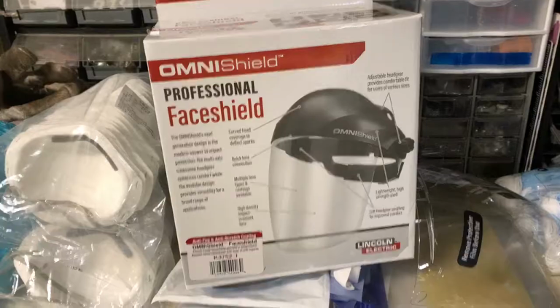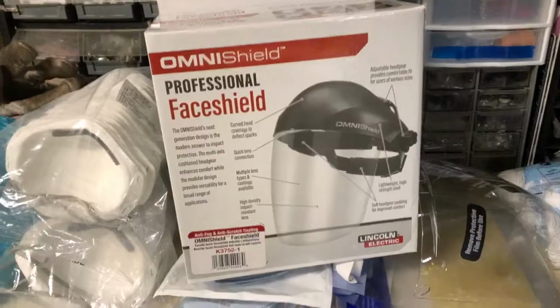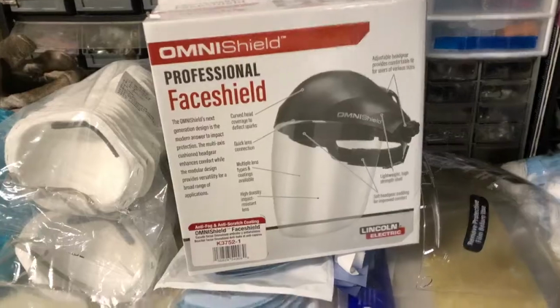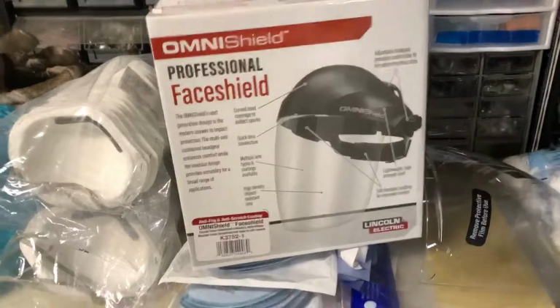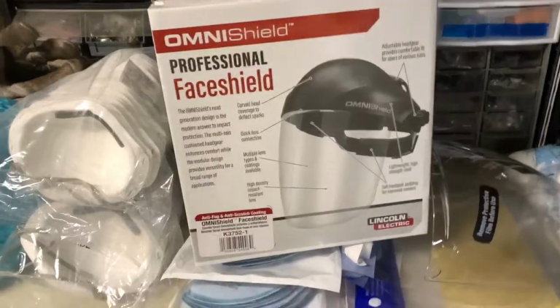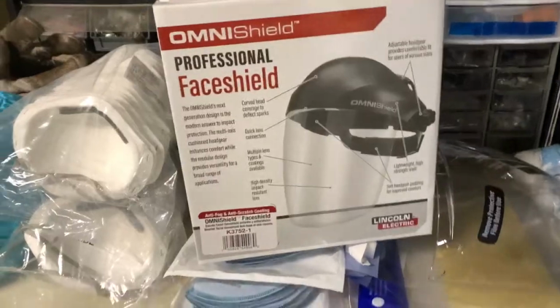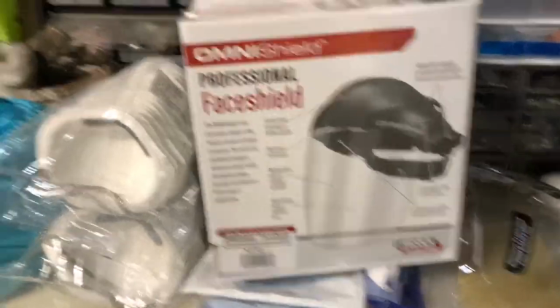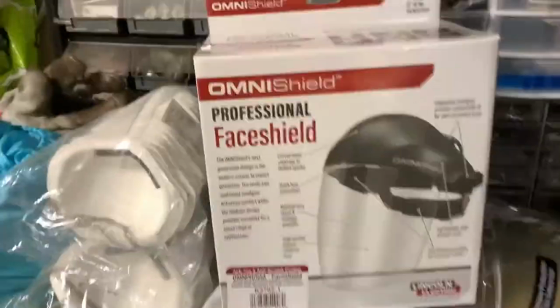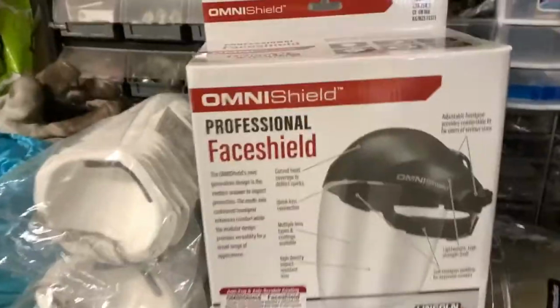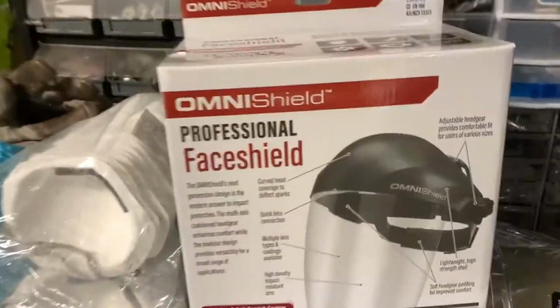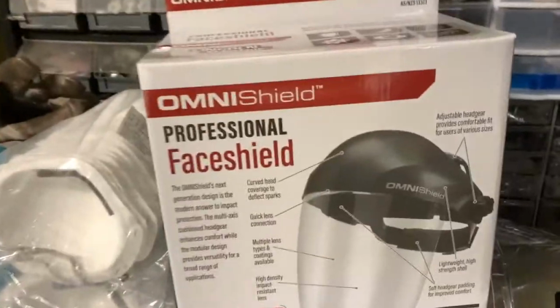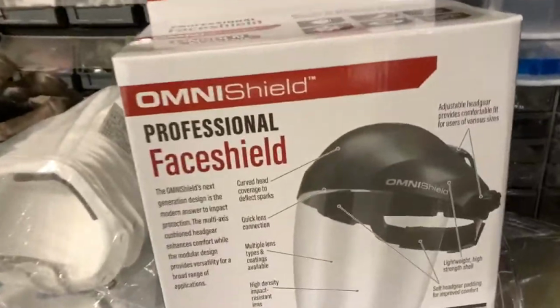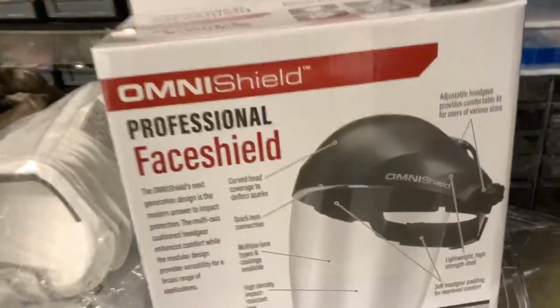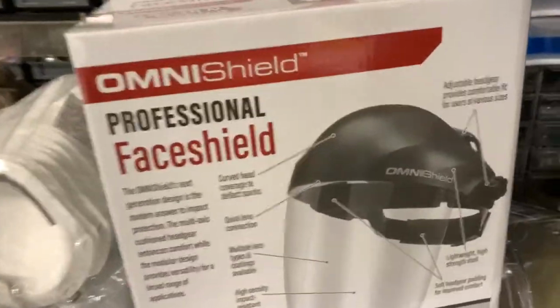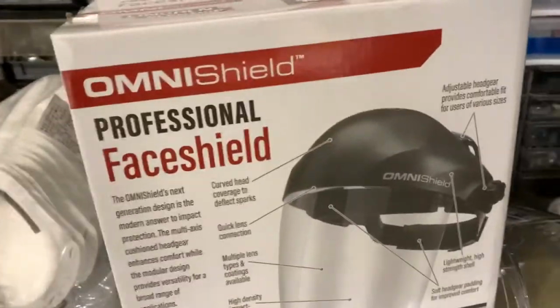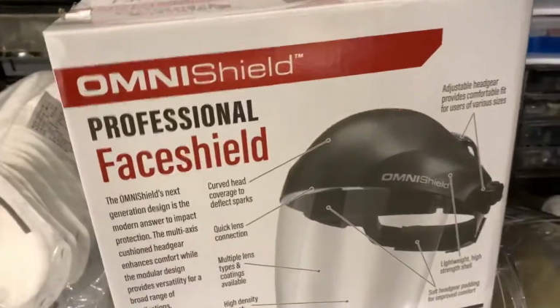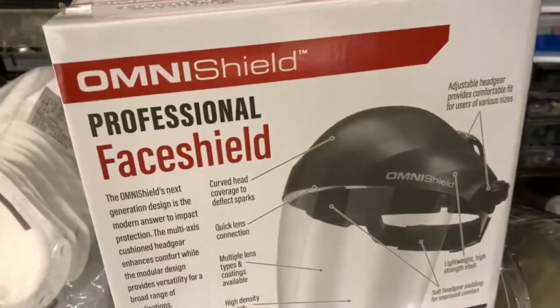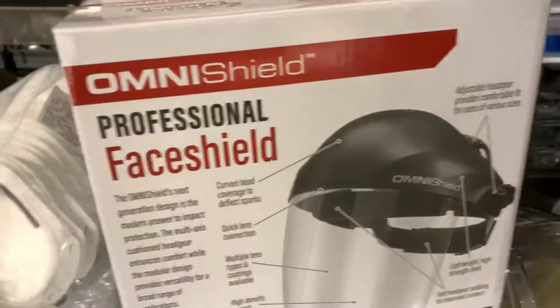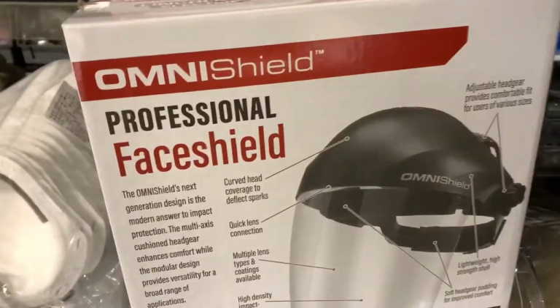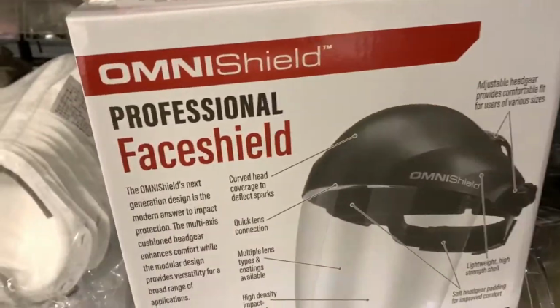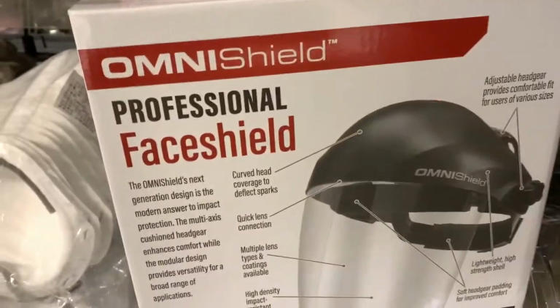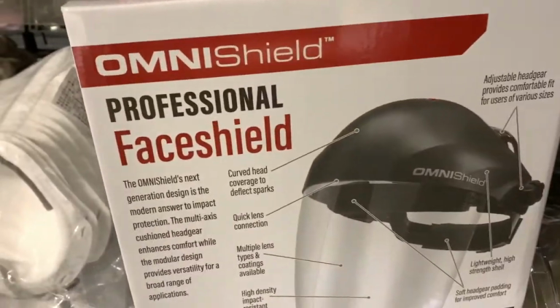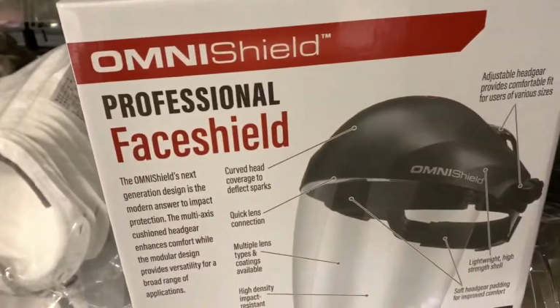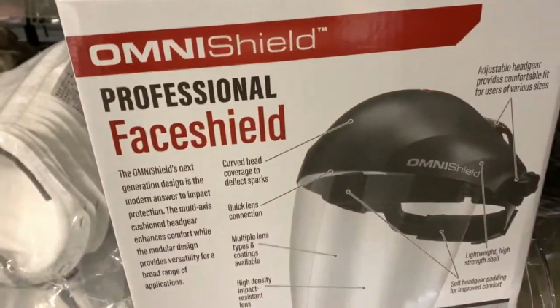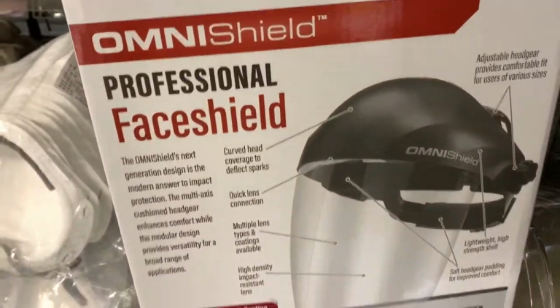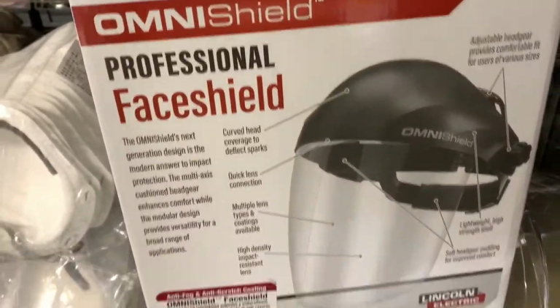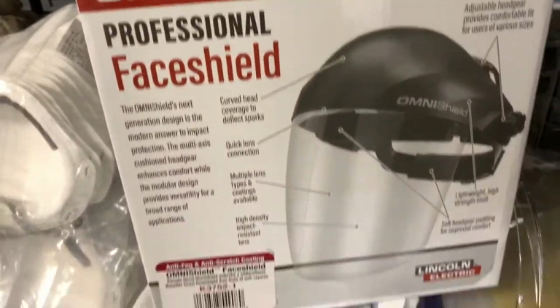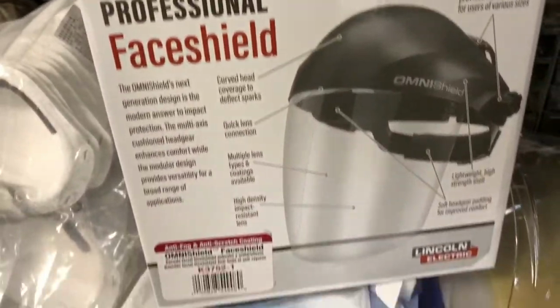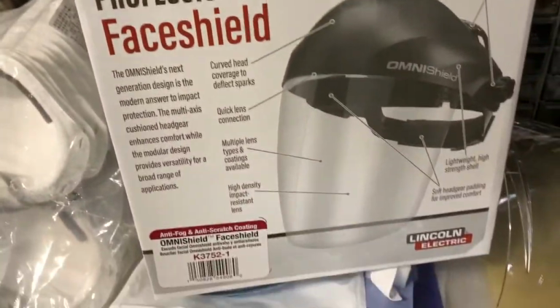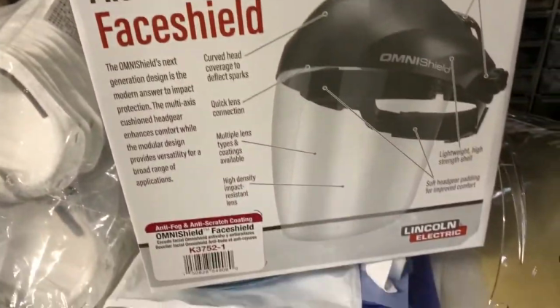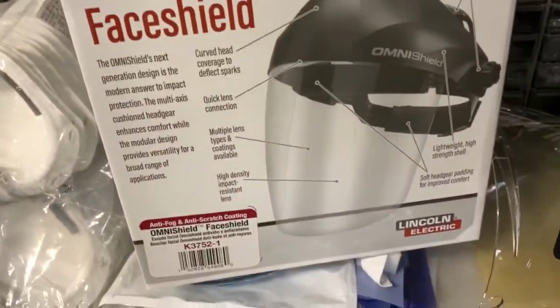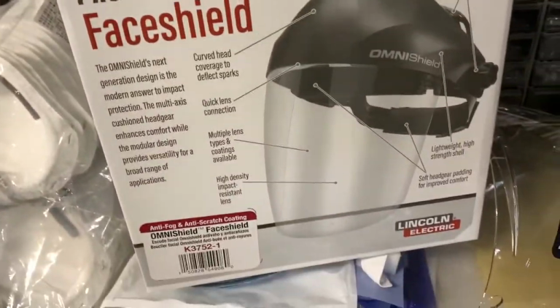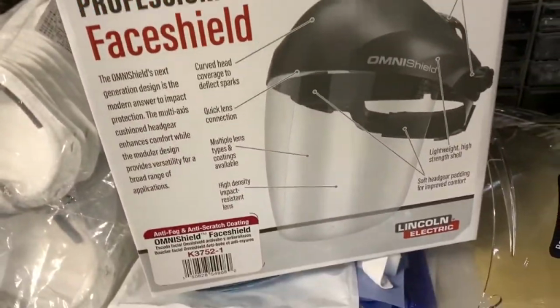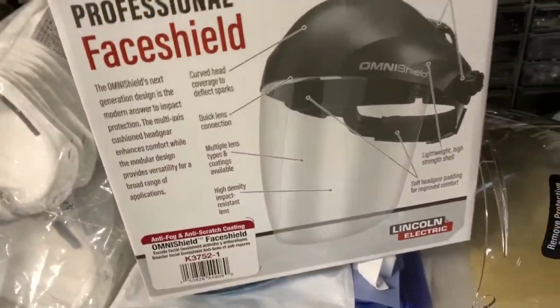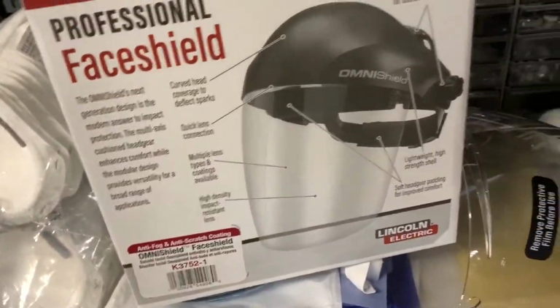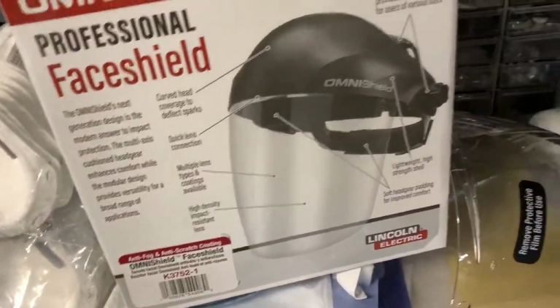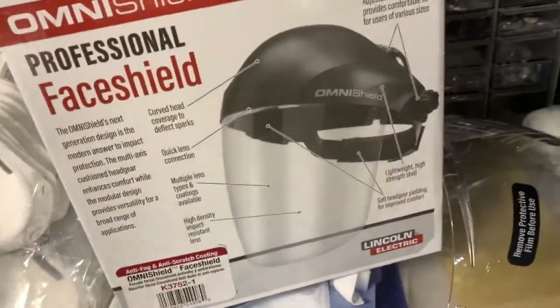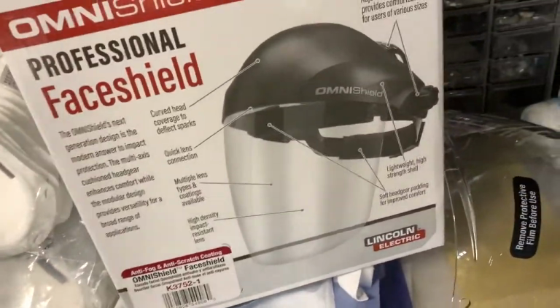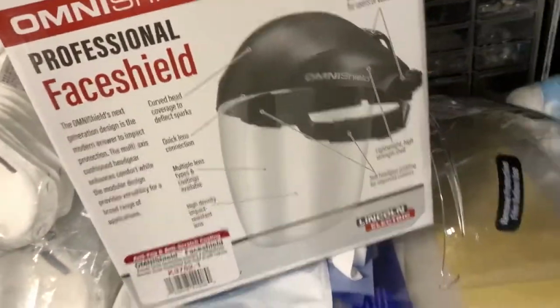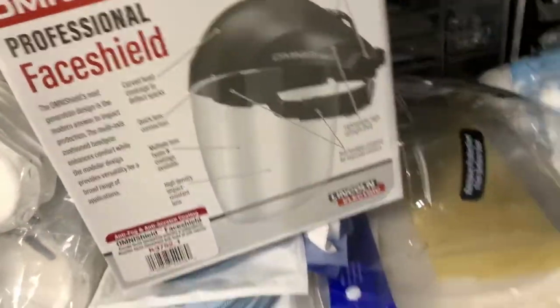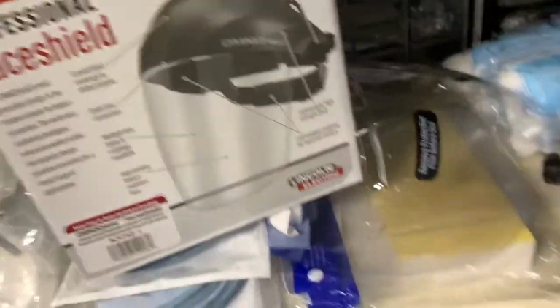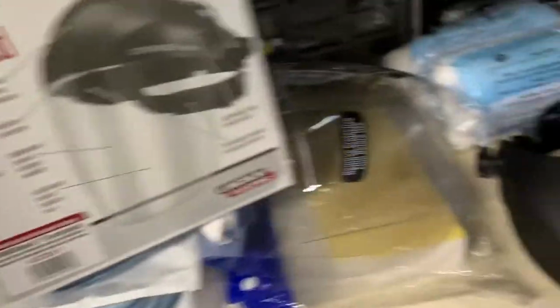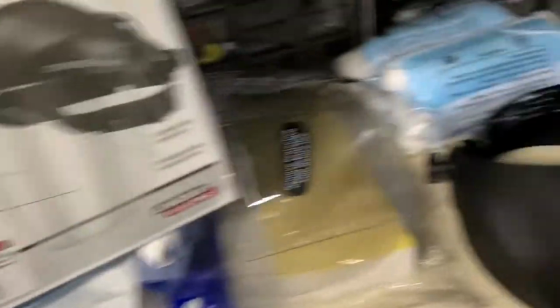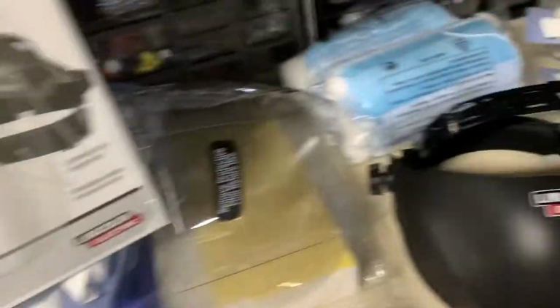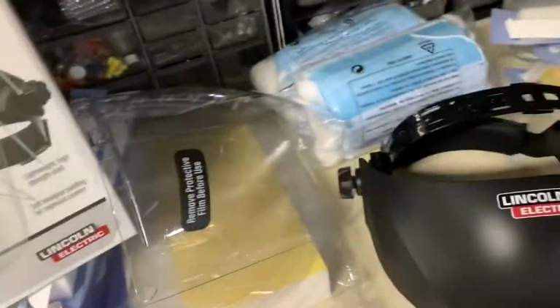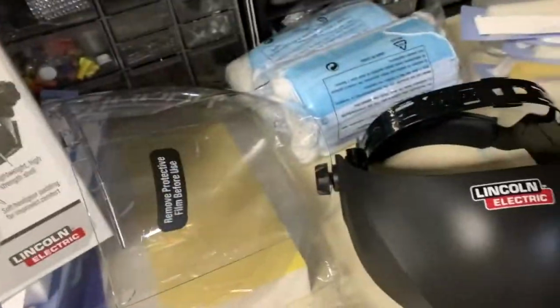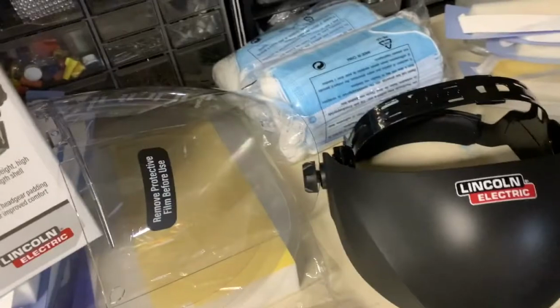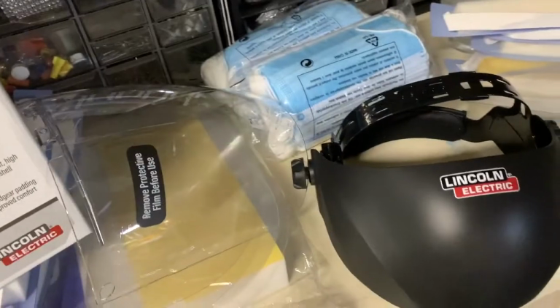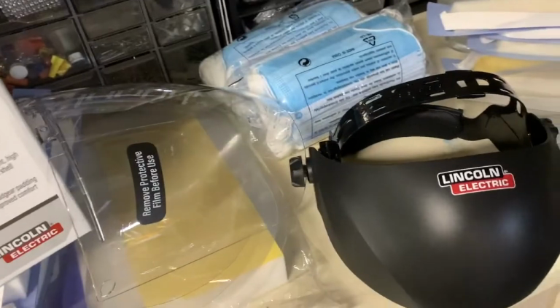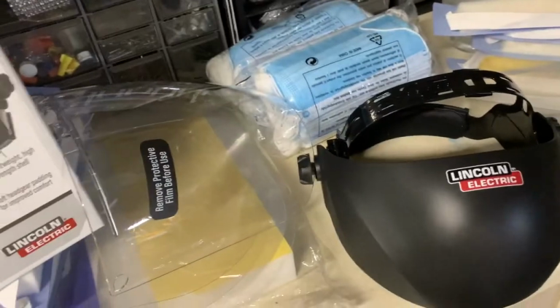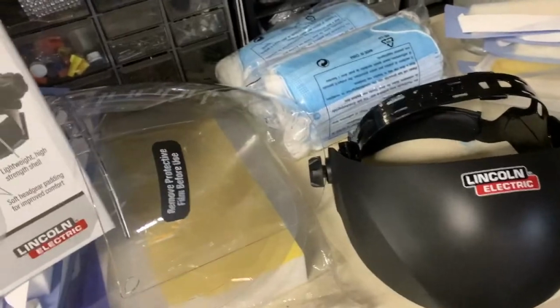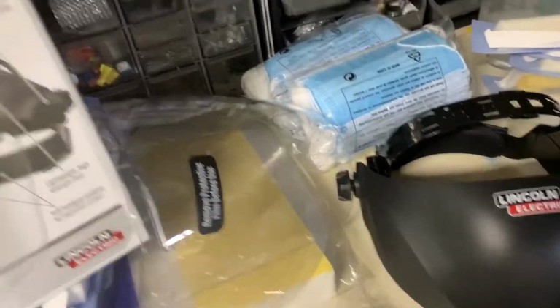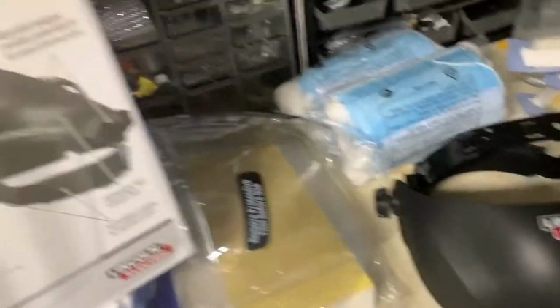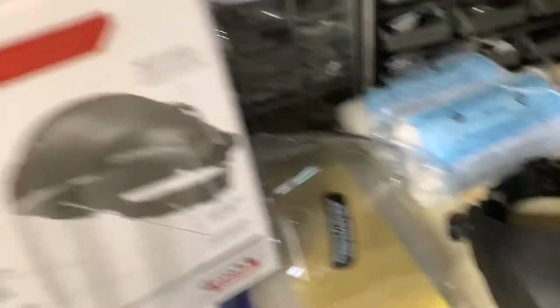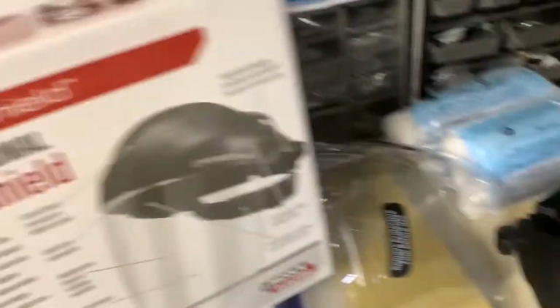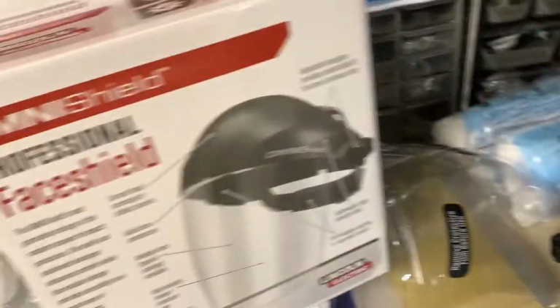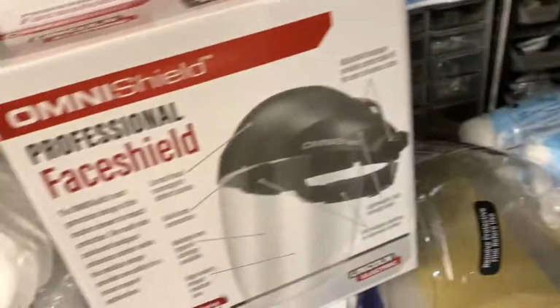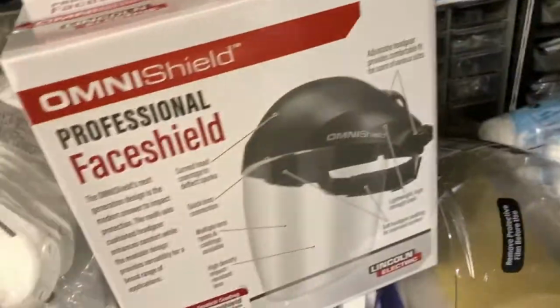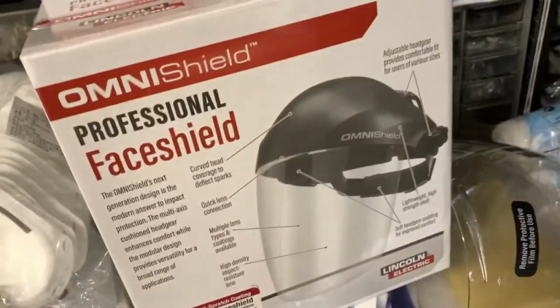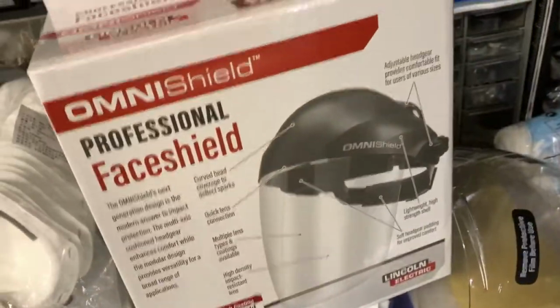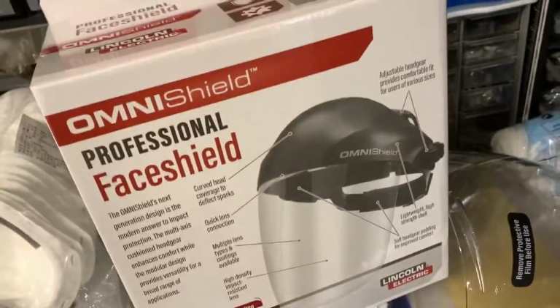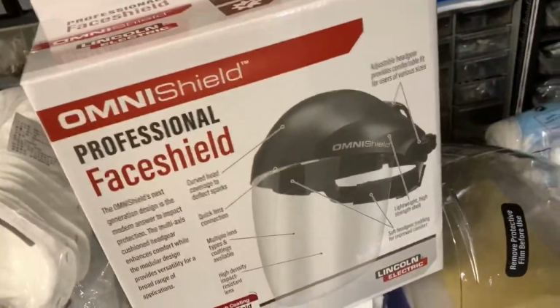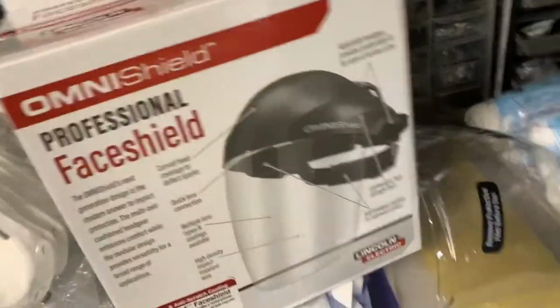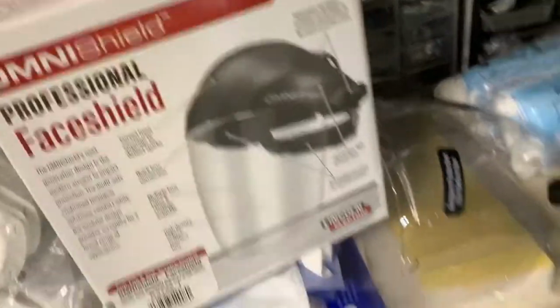I purchased the OmniShield Professional Face Shield. It comes in a number of different parts and we're going to put it together and try it out.